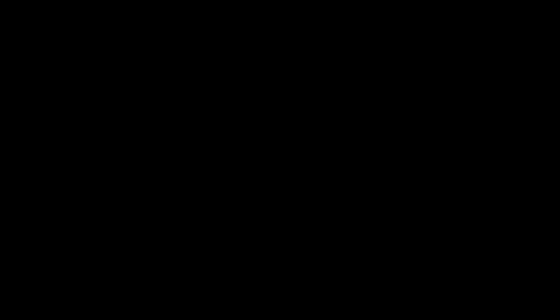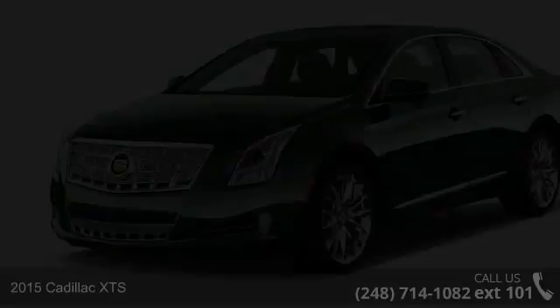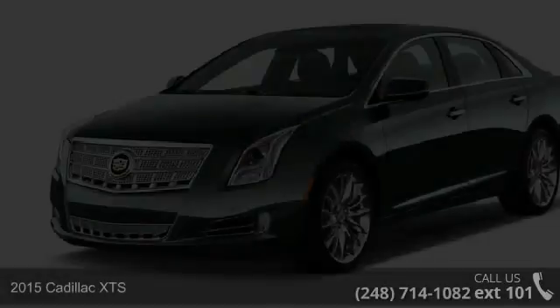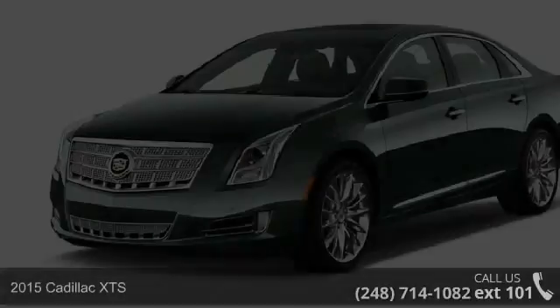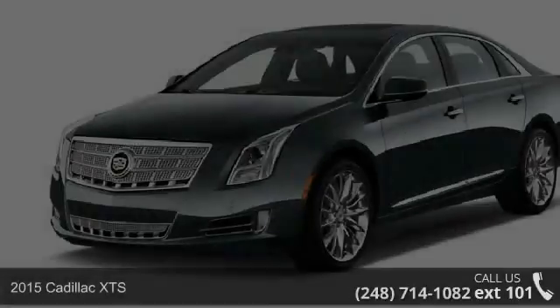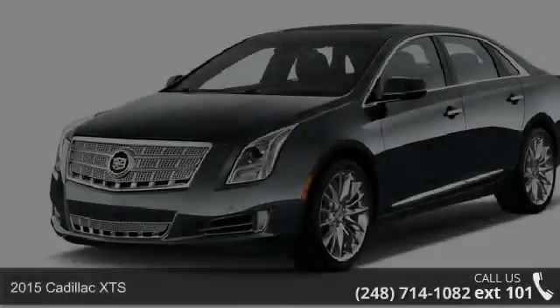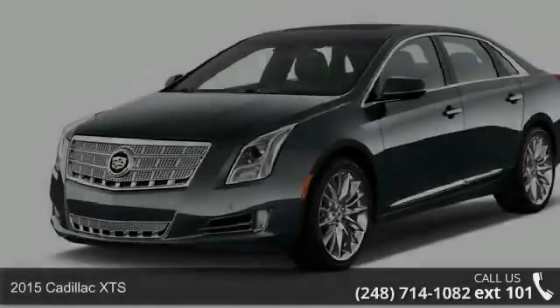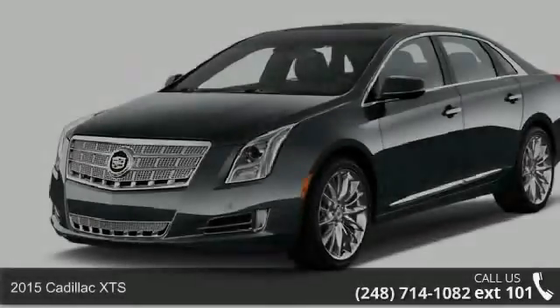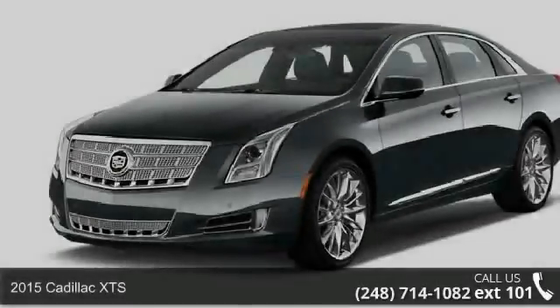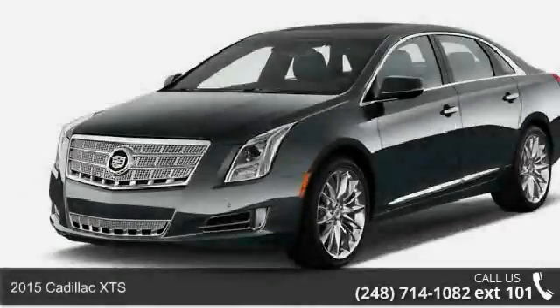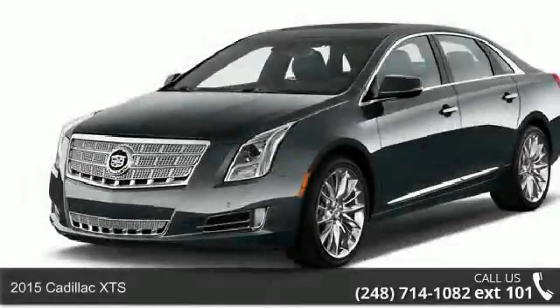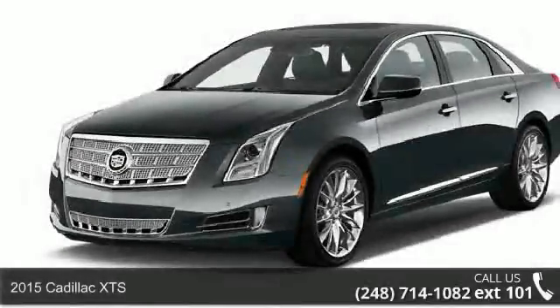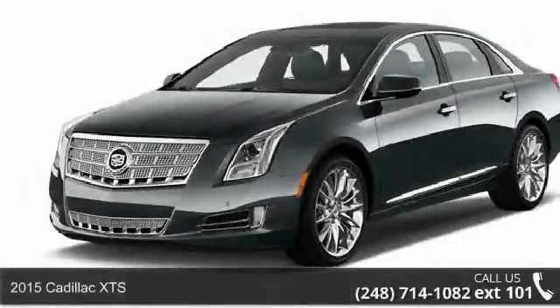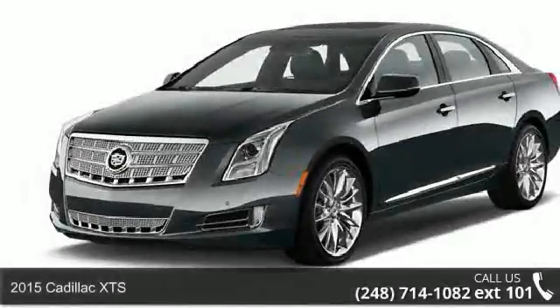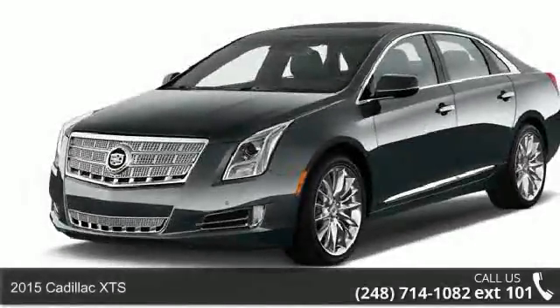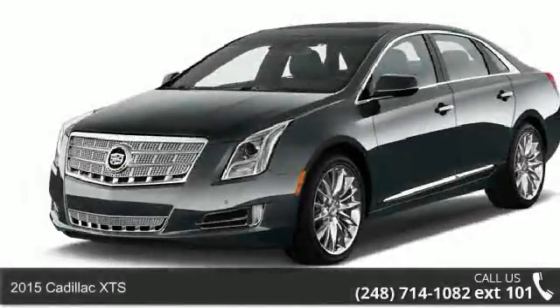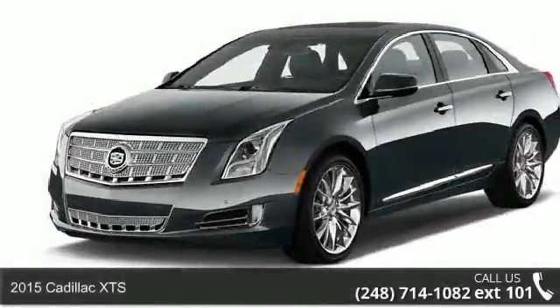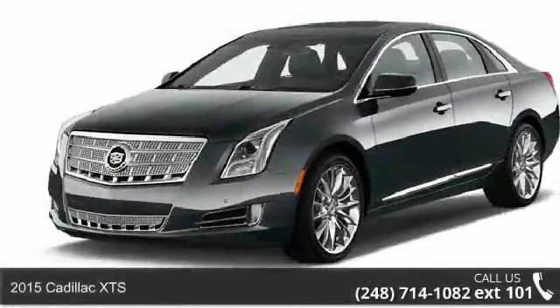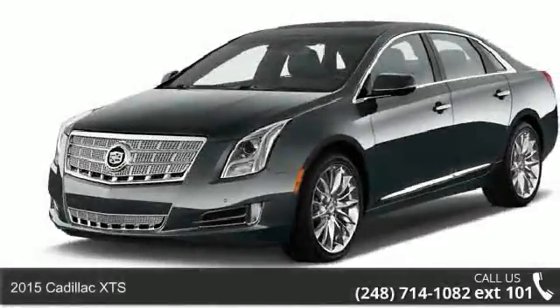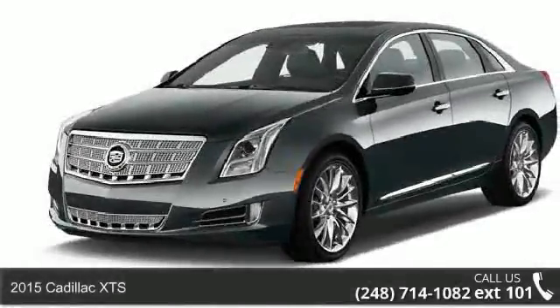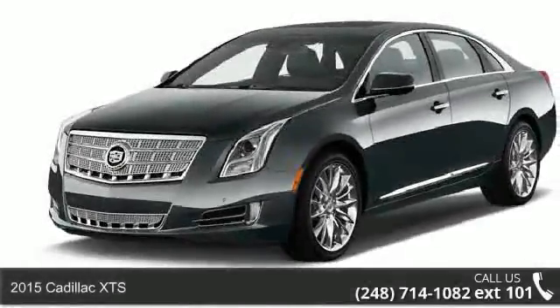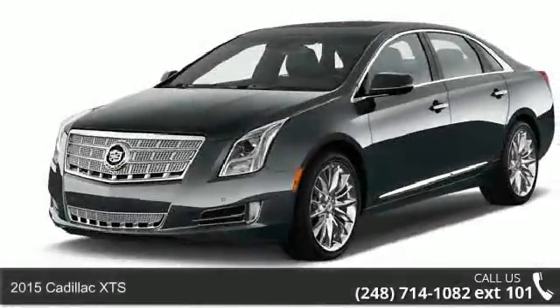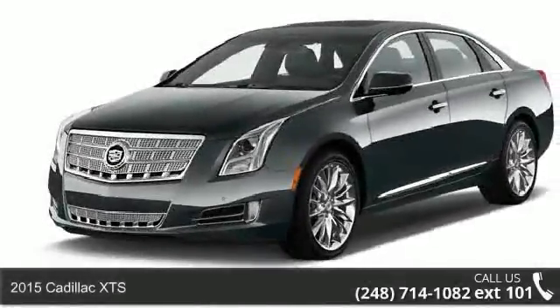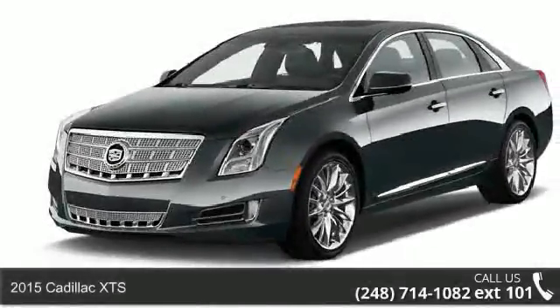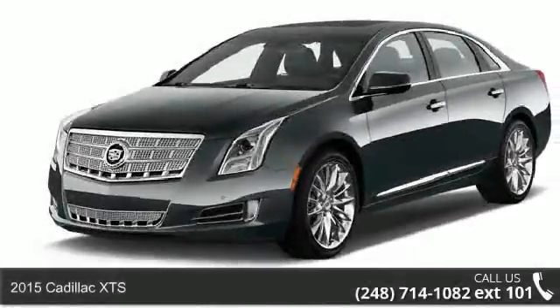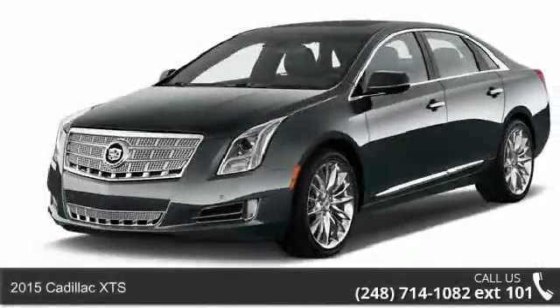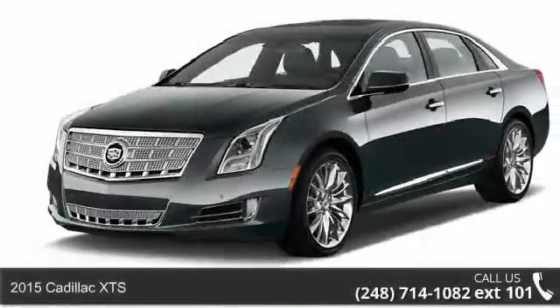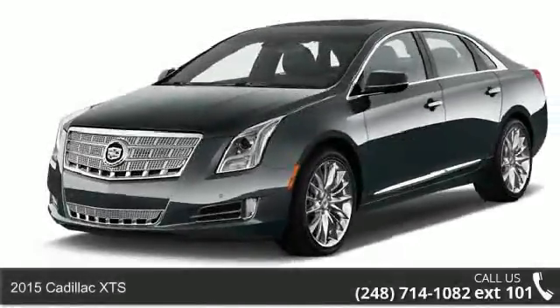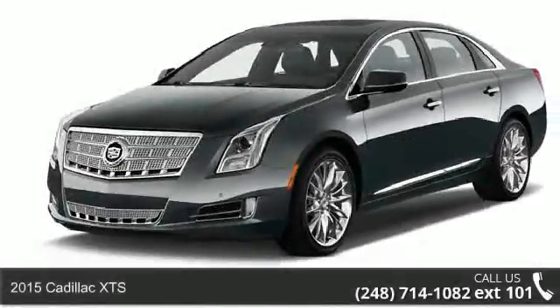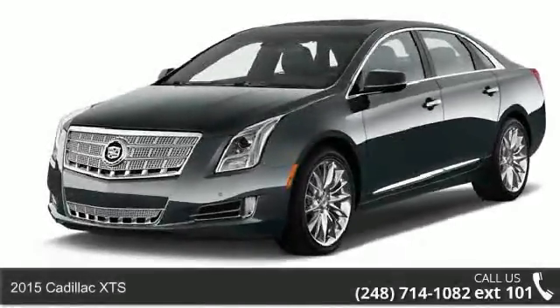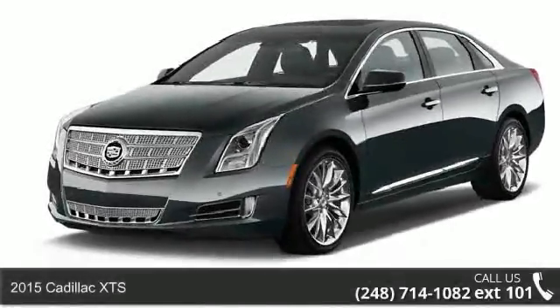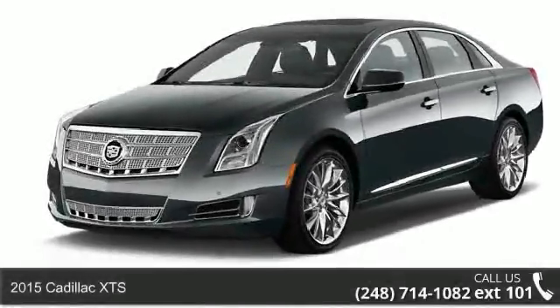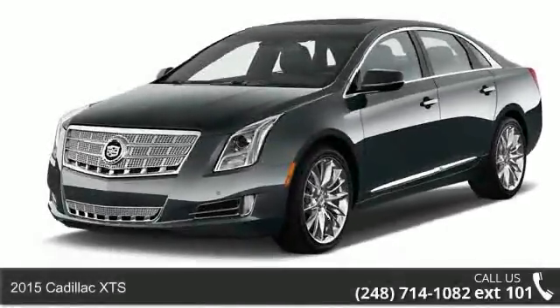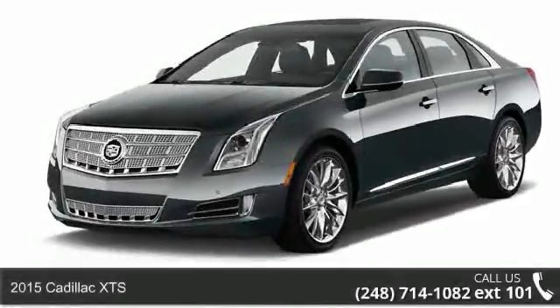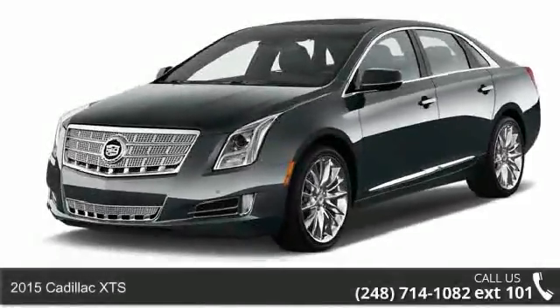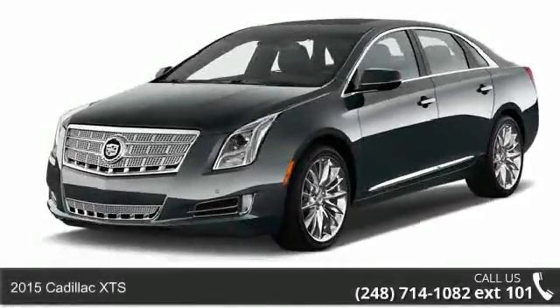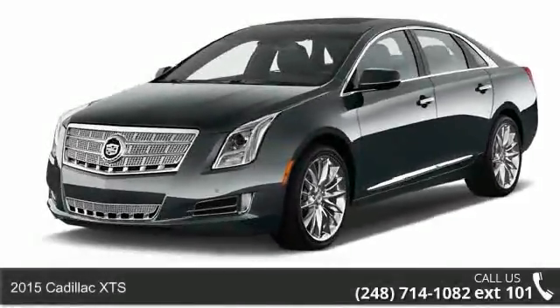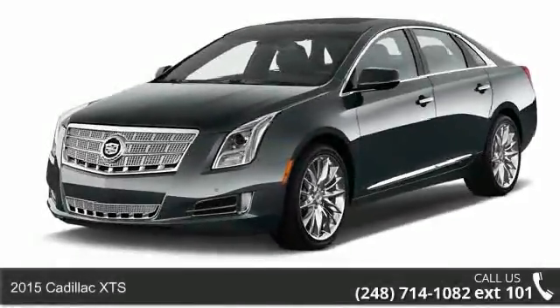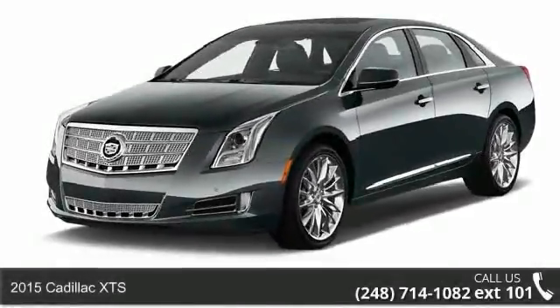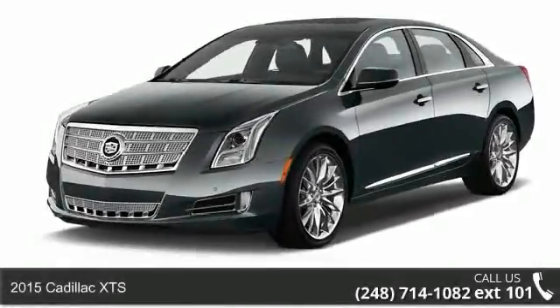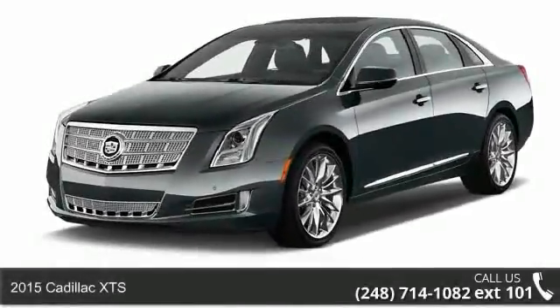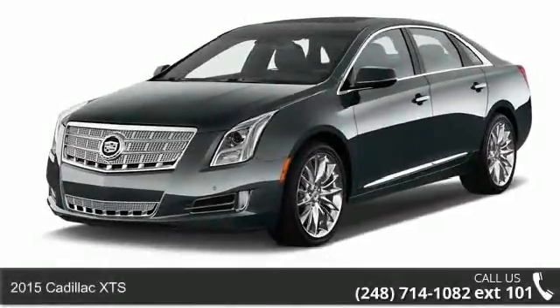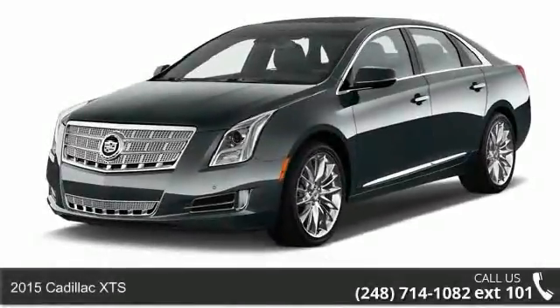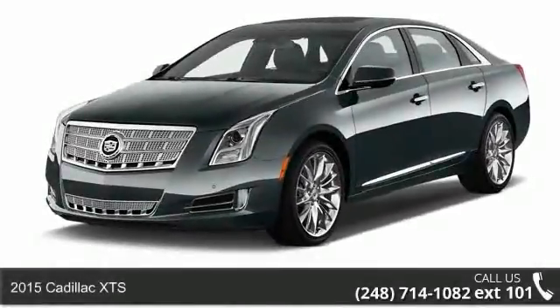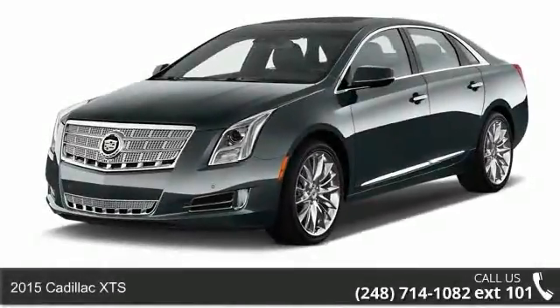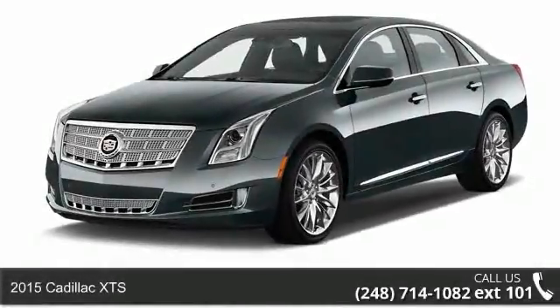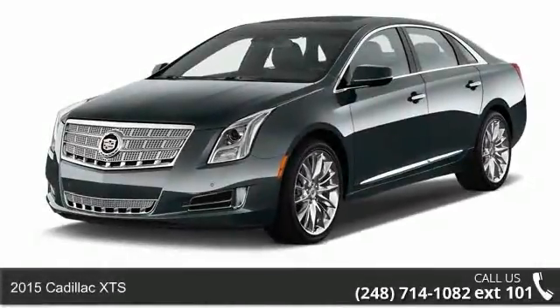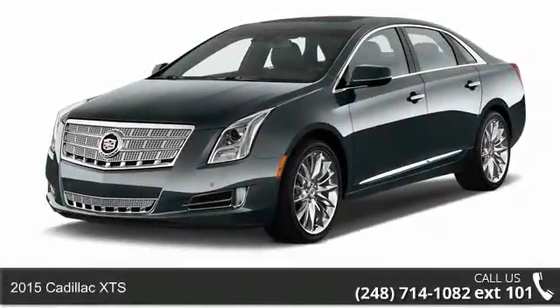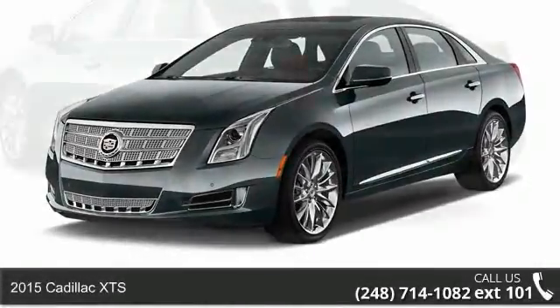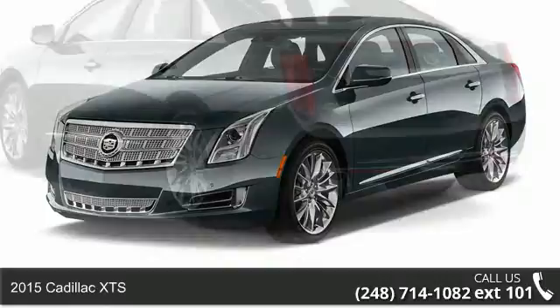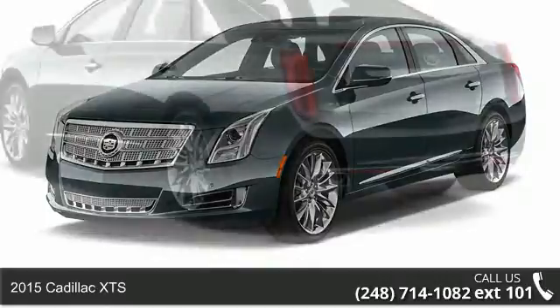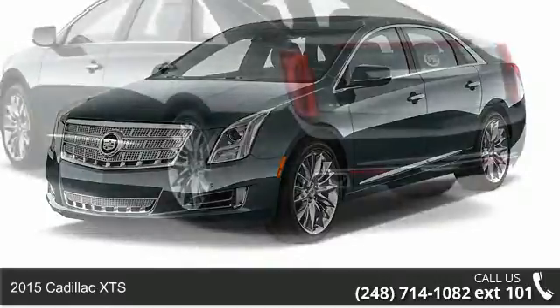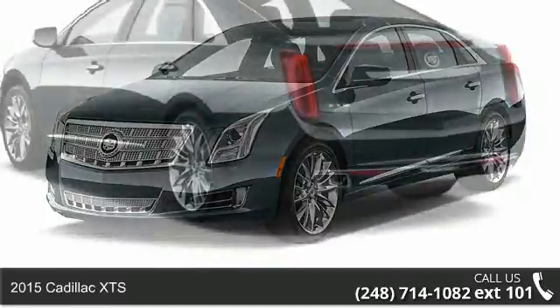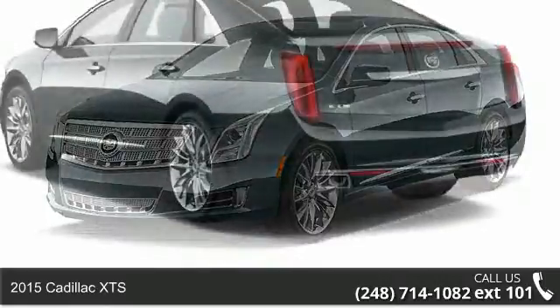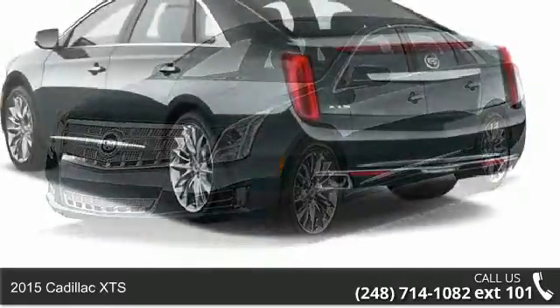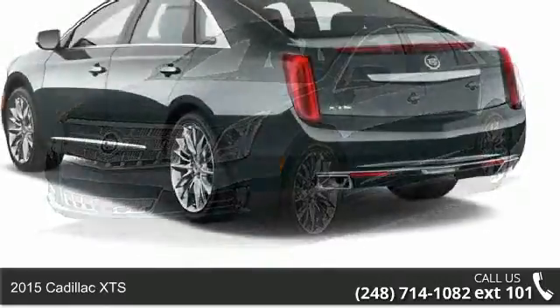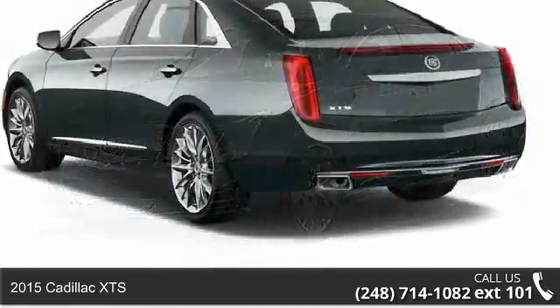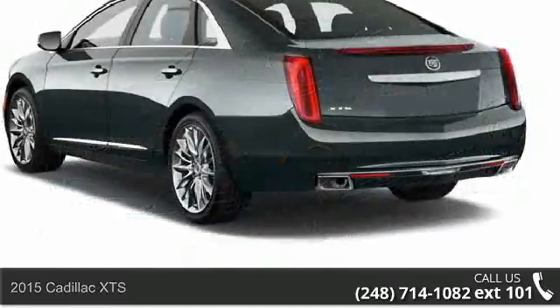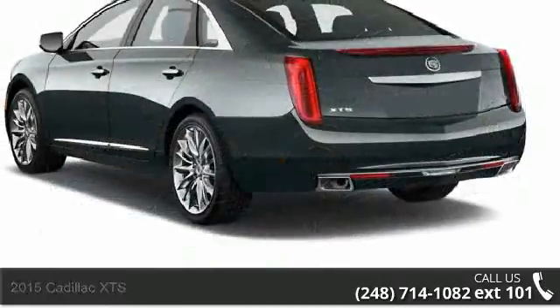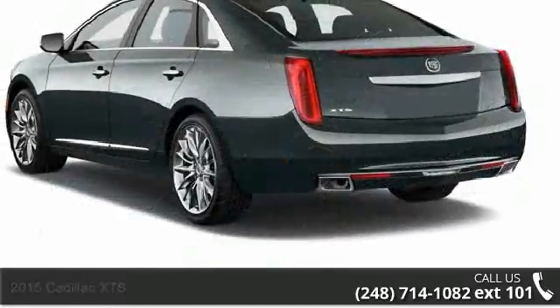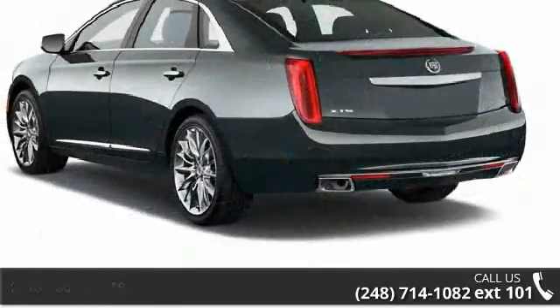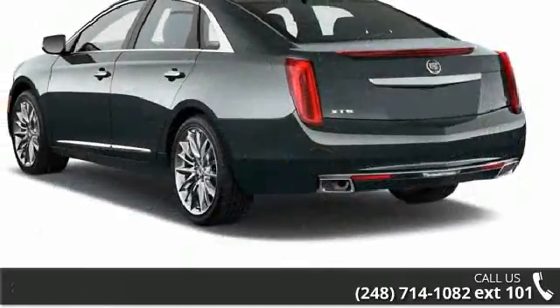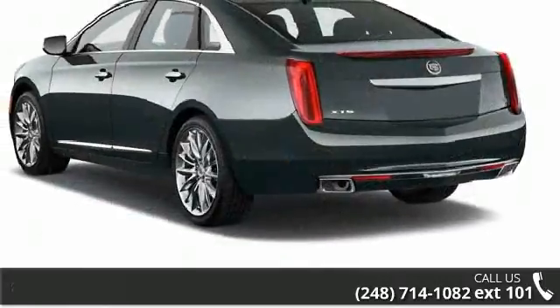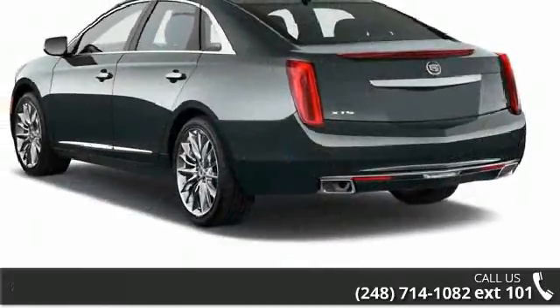Imagine yourself in this 2015 Cadillac XTS. Don't miss this great deal on a luxury vehicle.